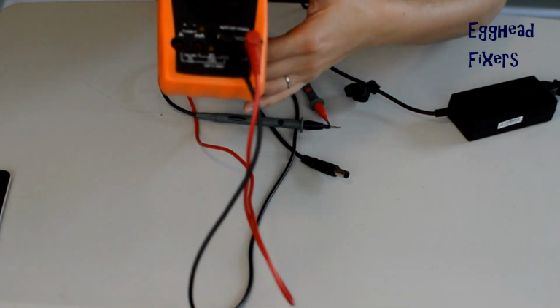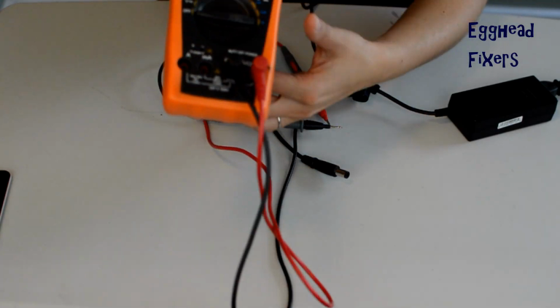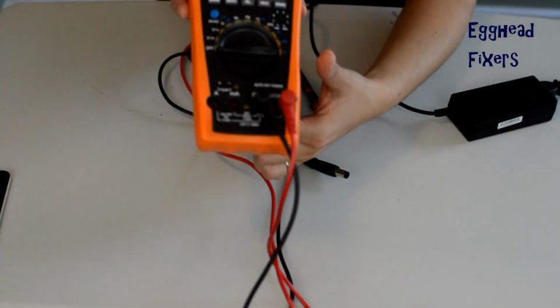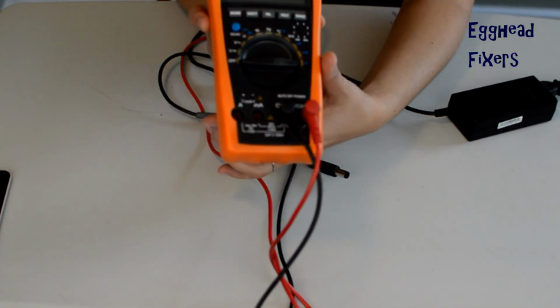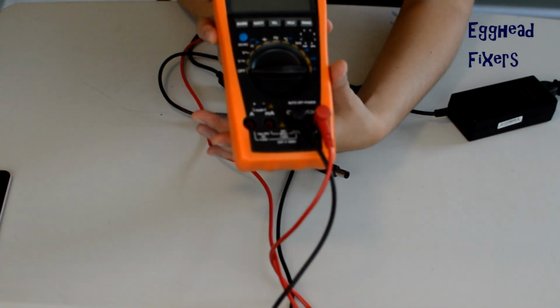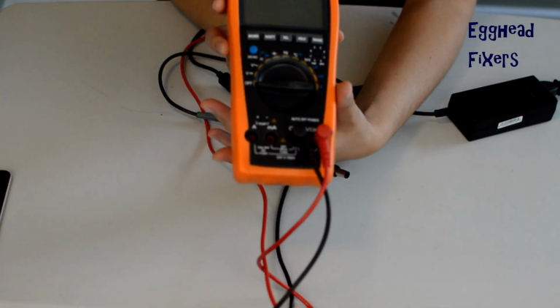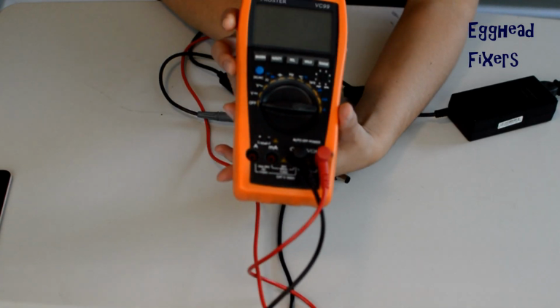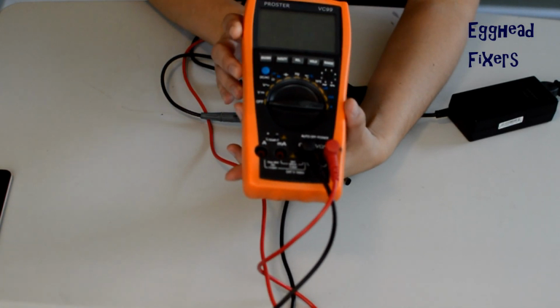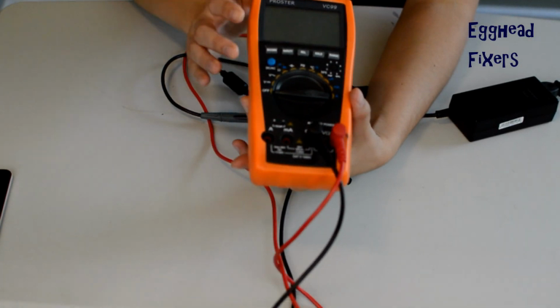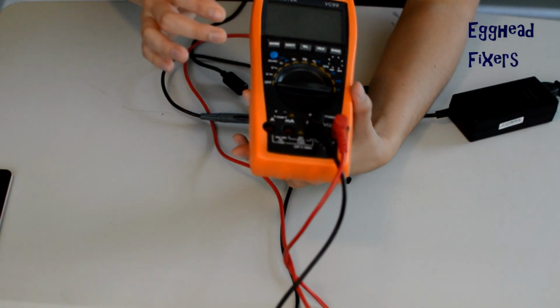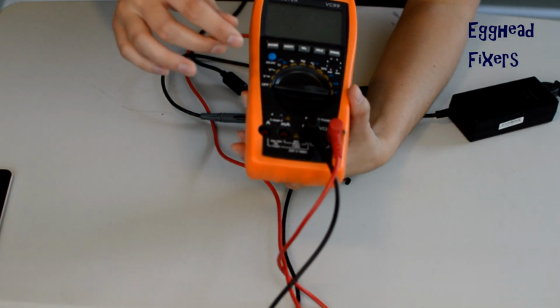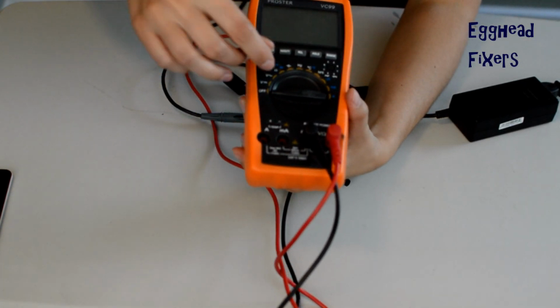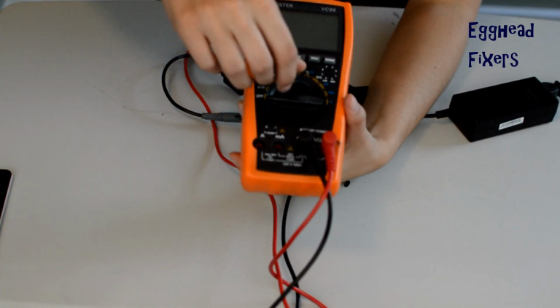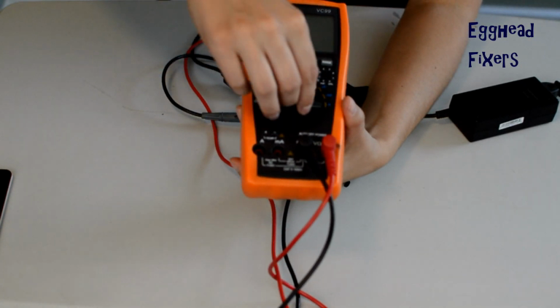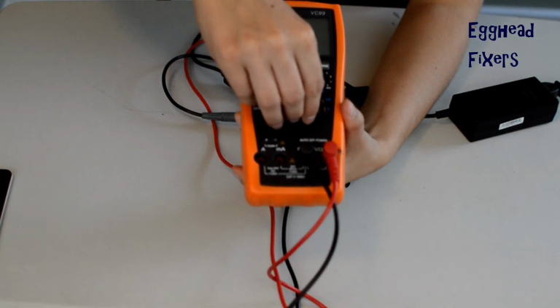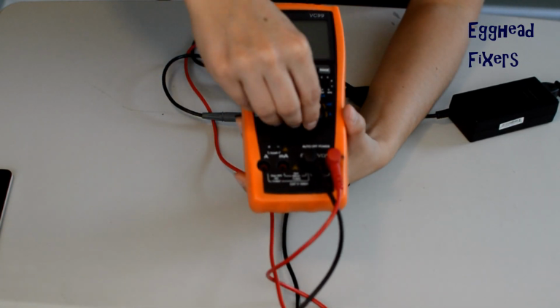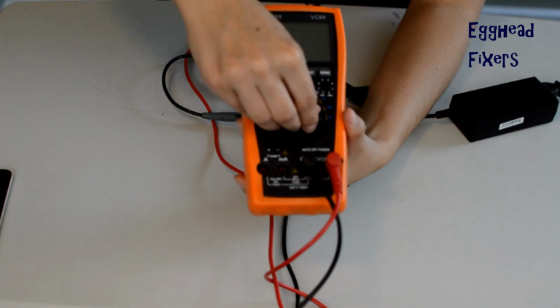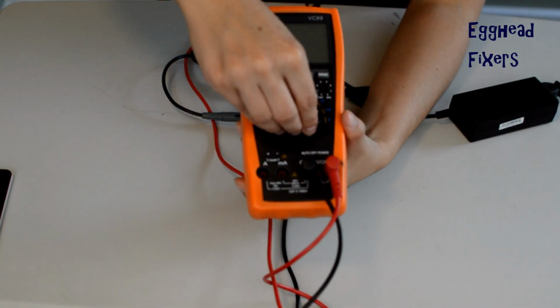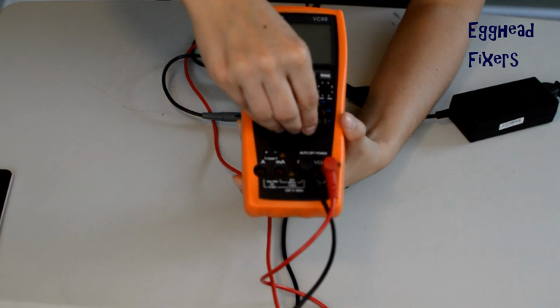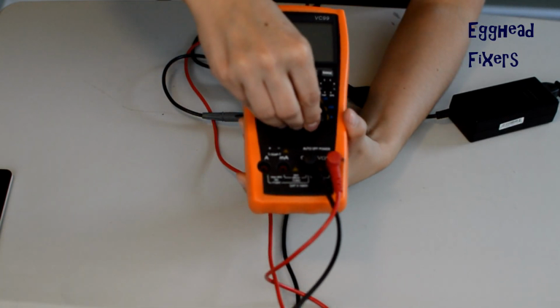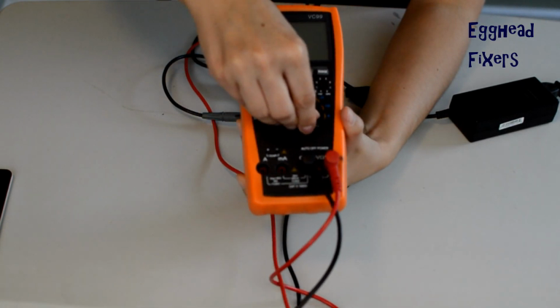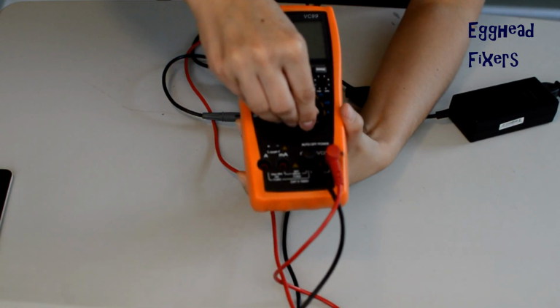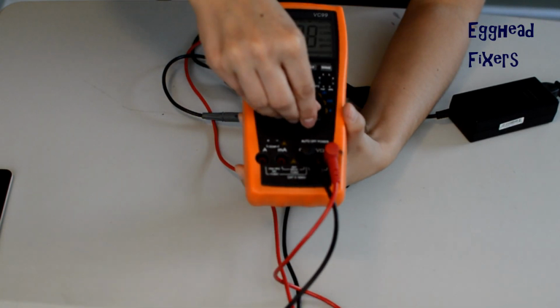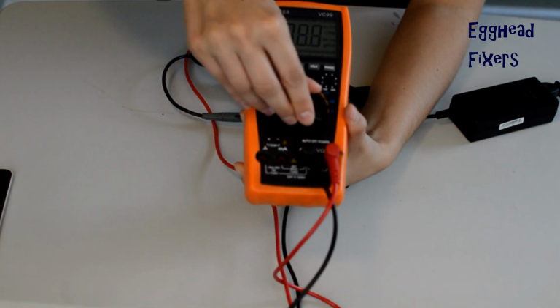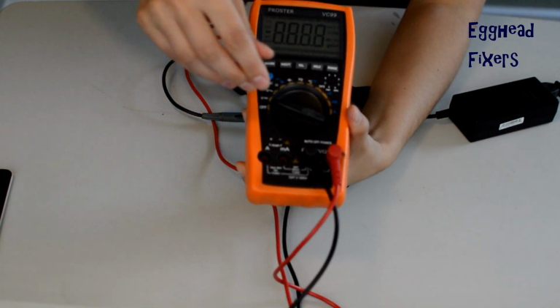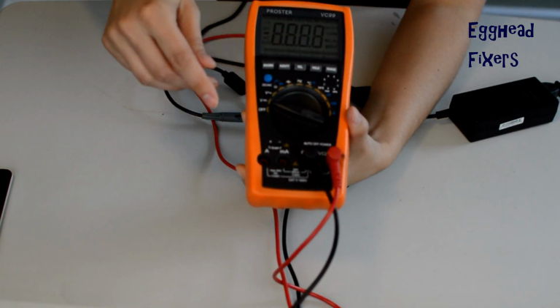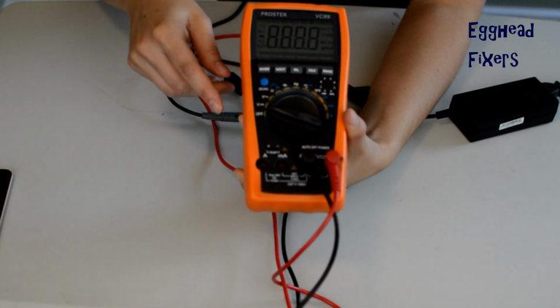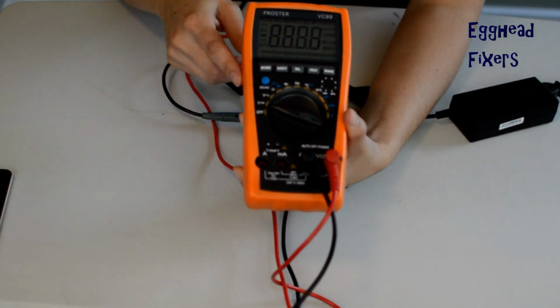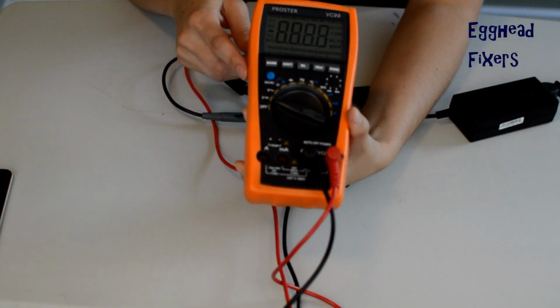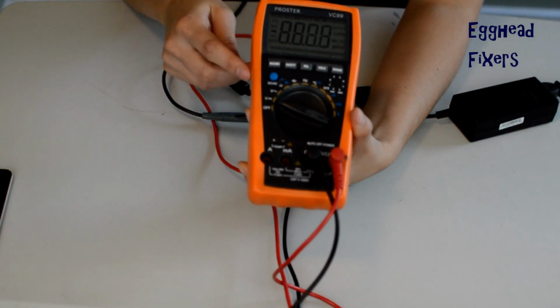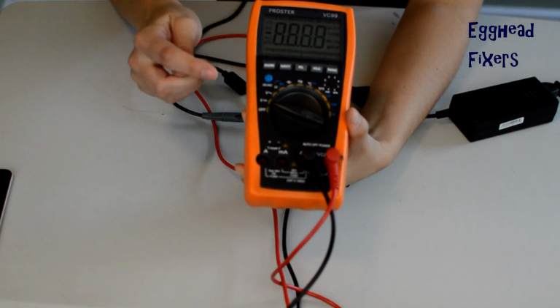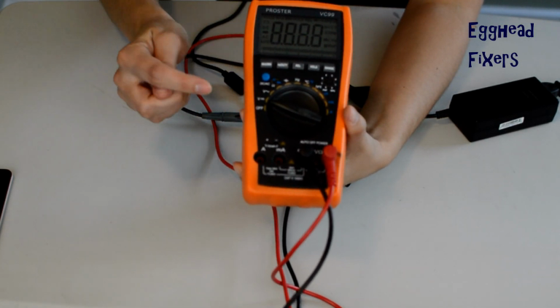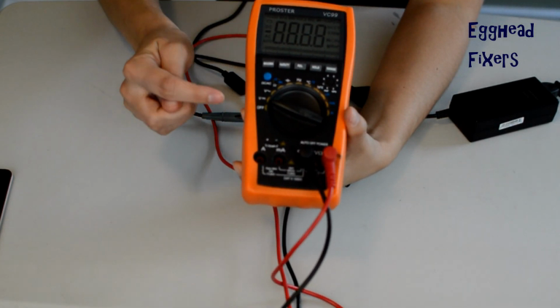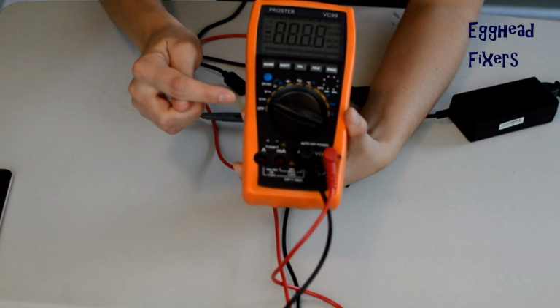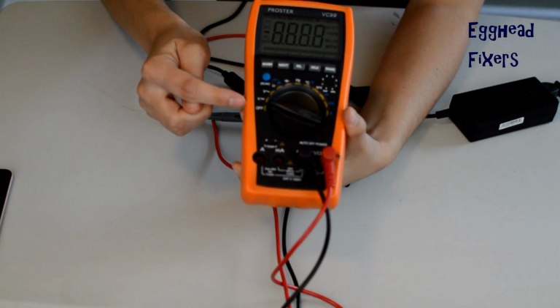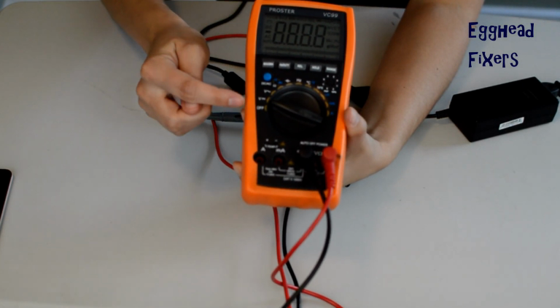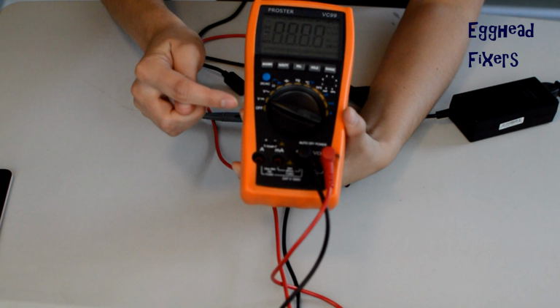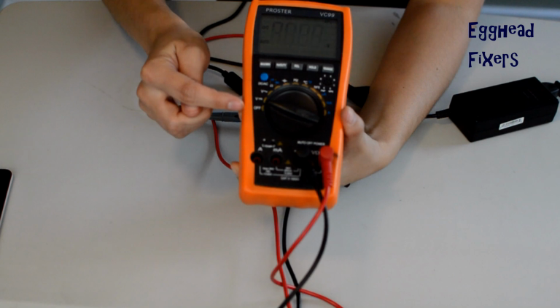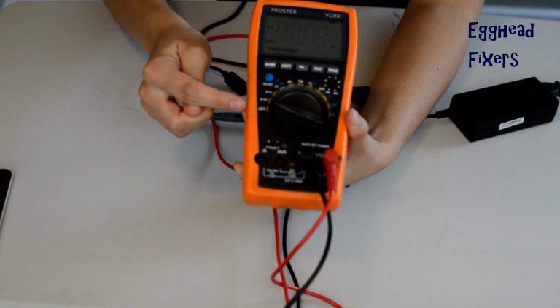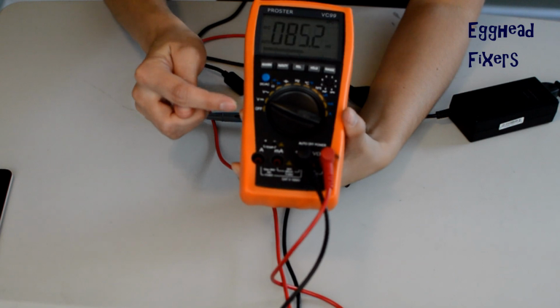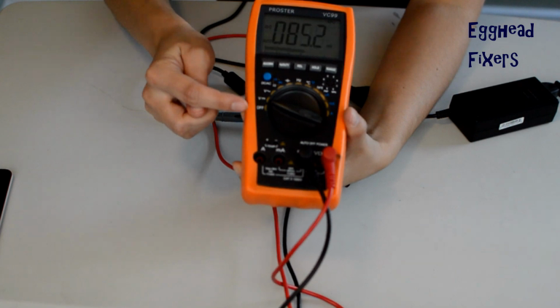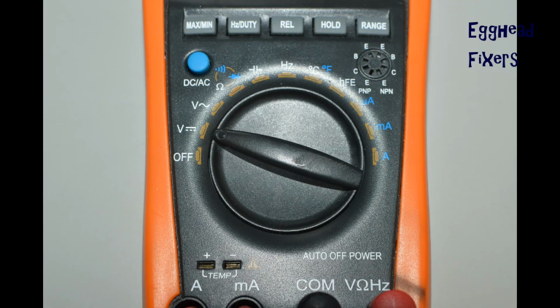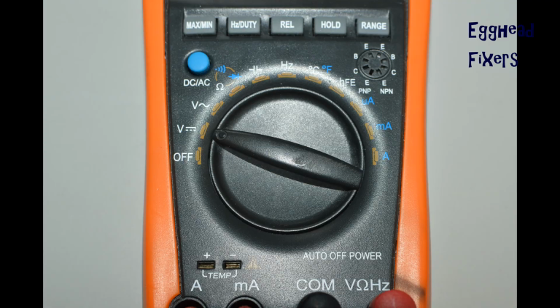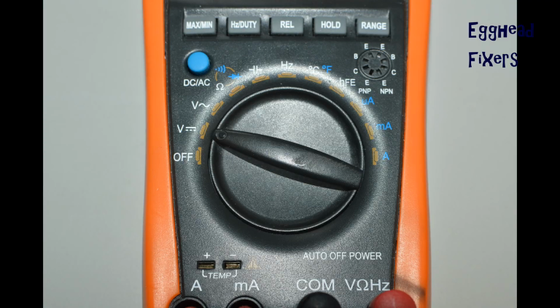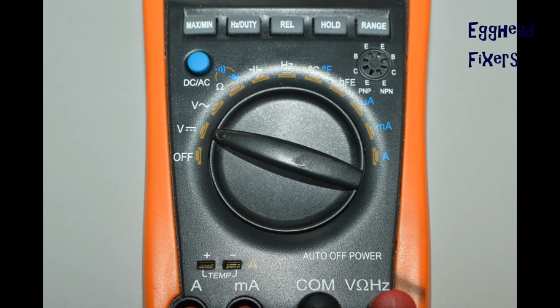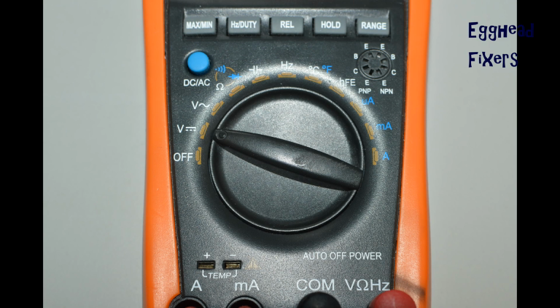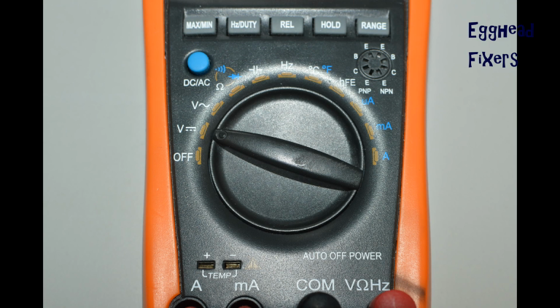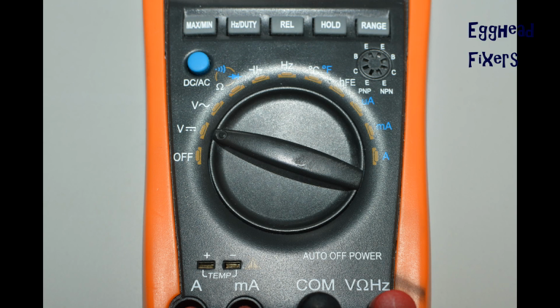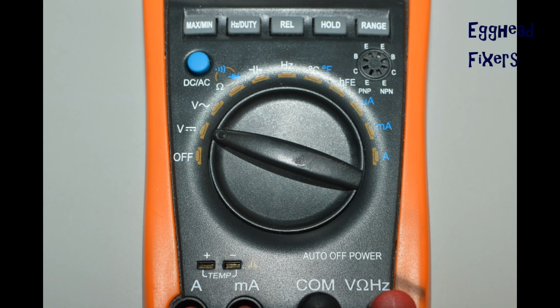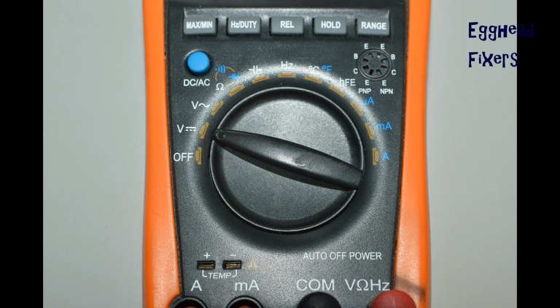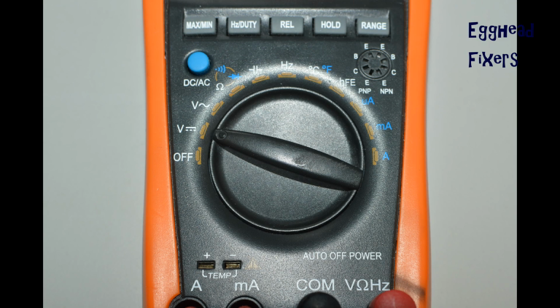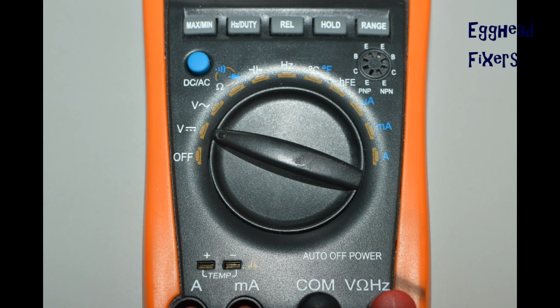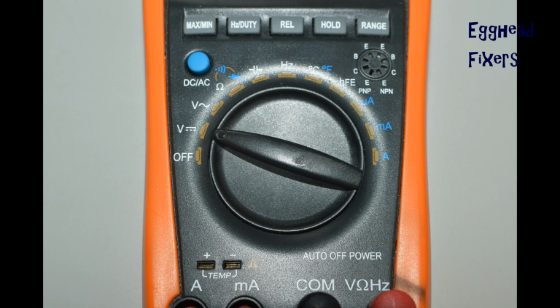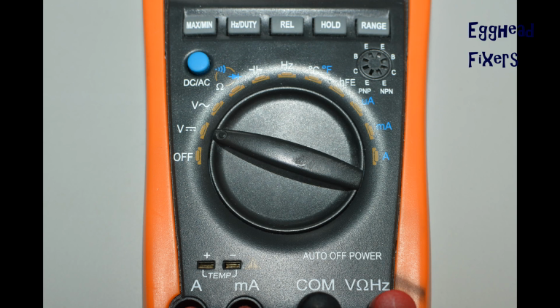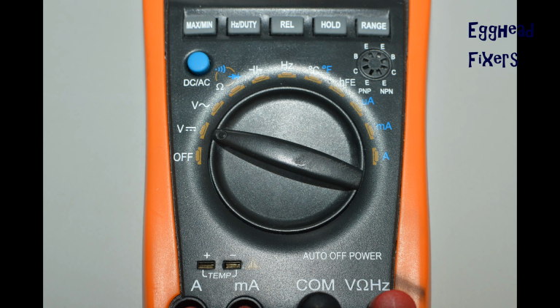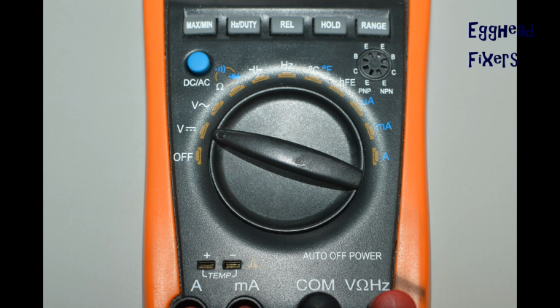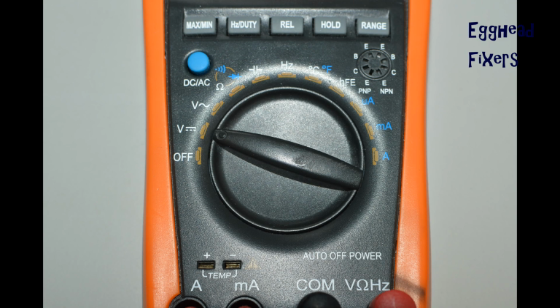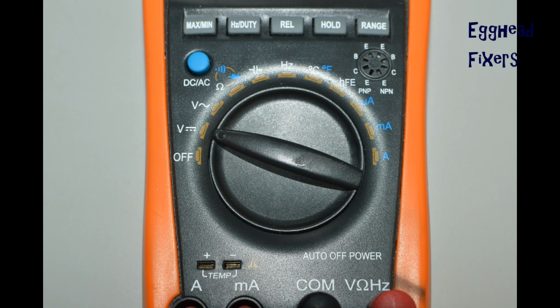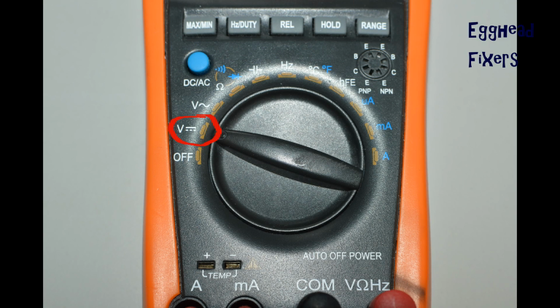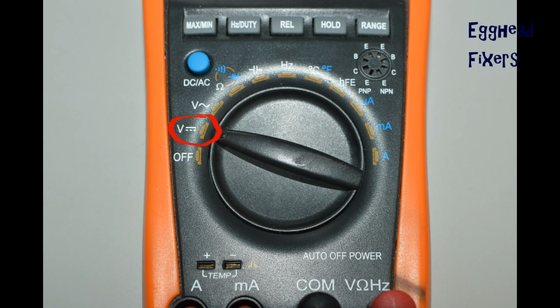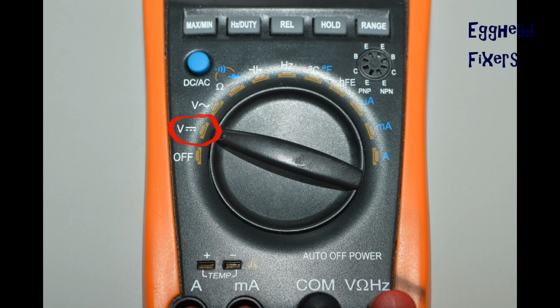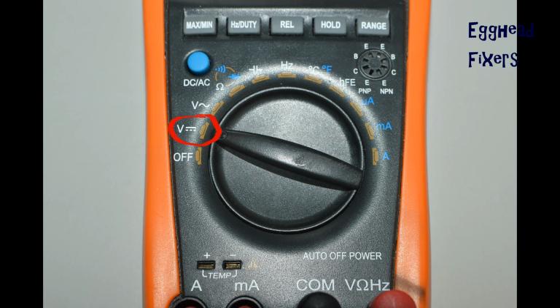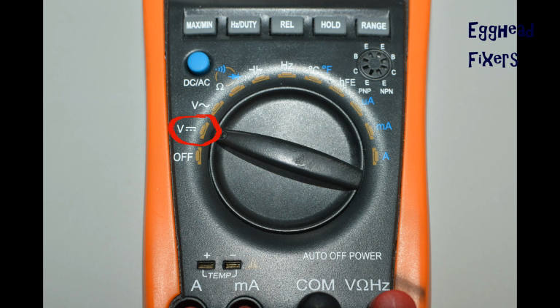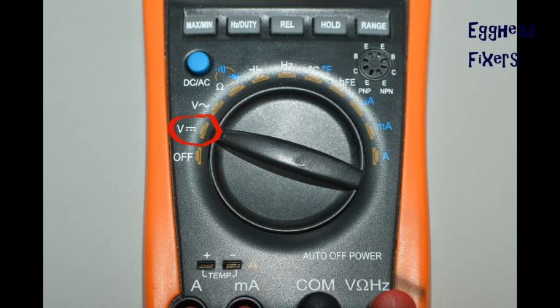First step in testing your charger: take your multimeter, look at the dial, and you're going to select this setting right here.